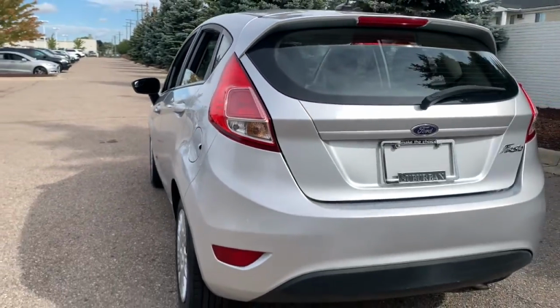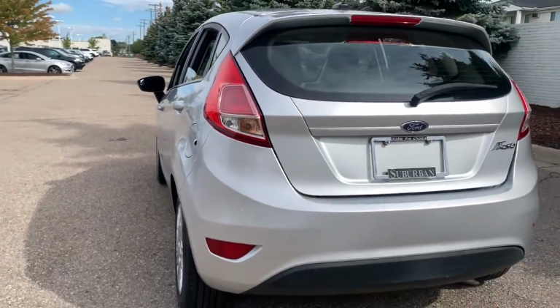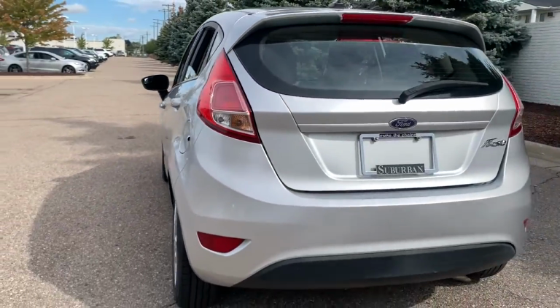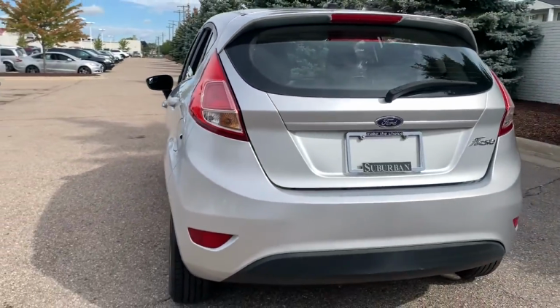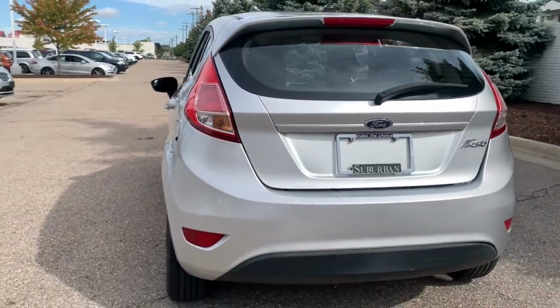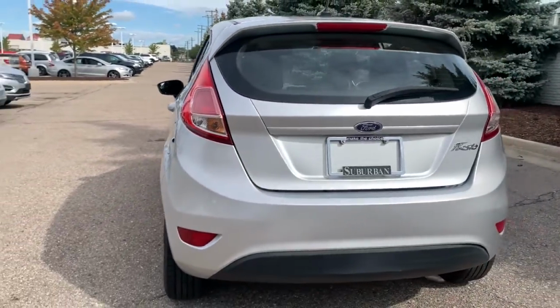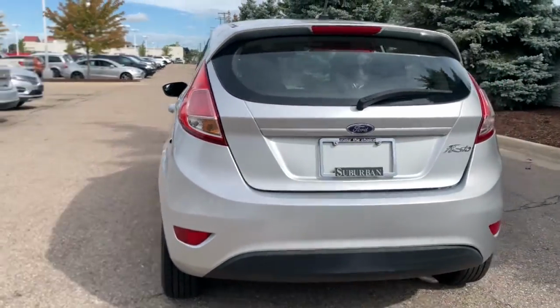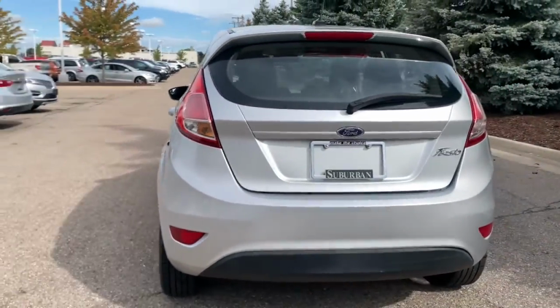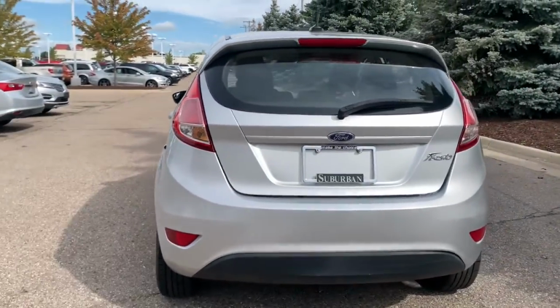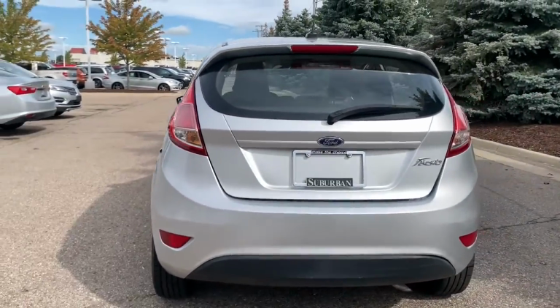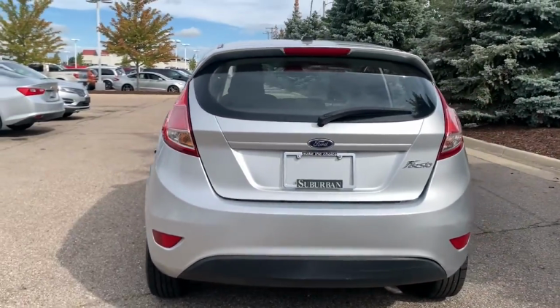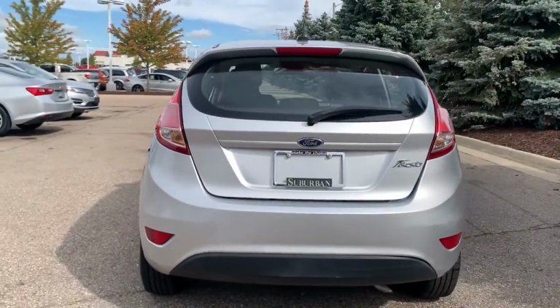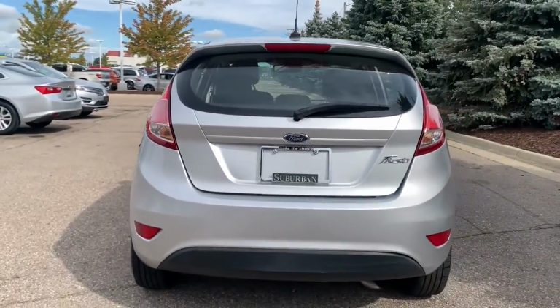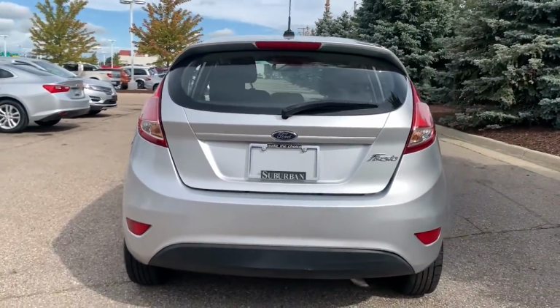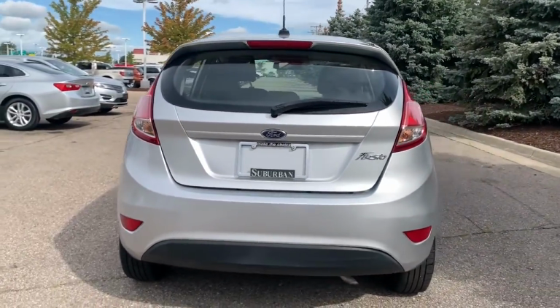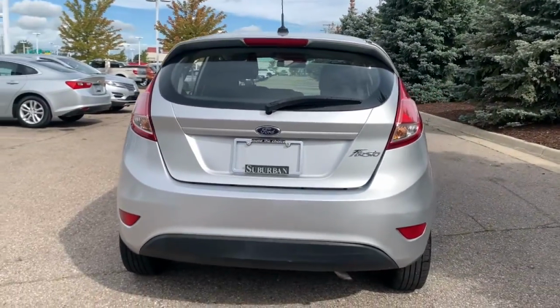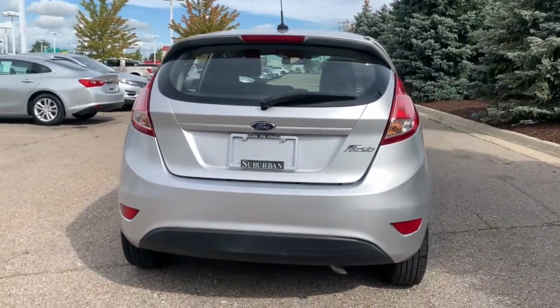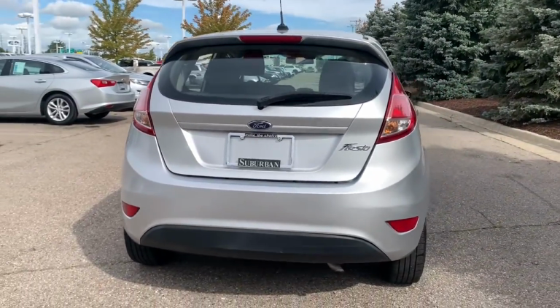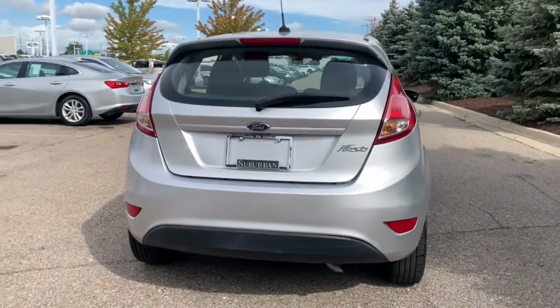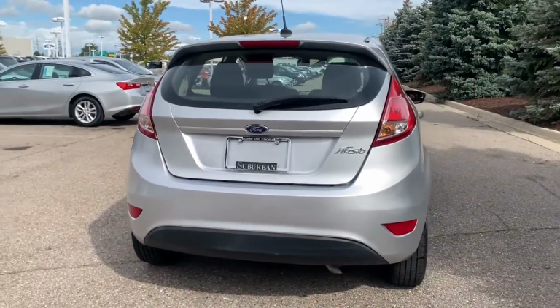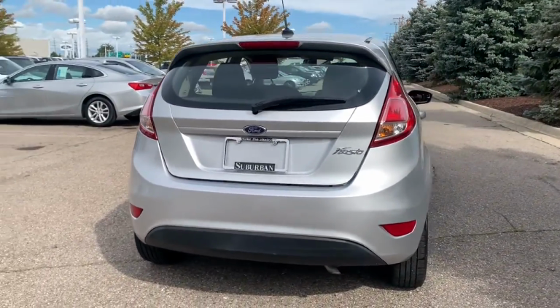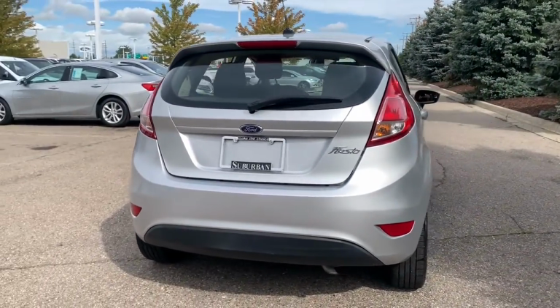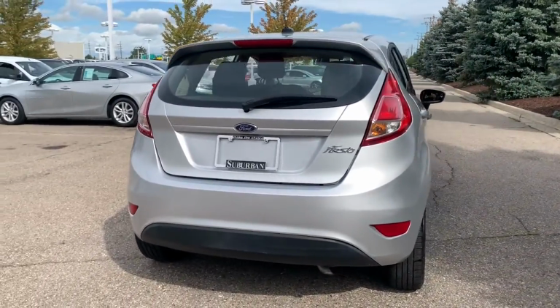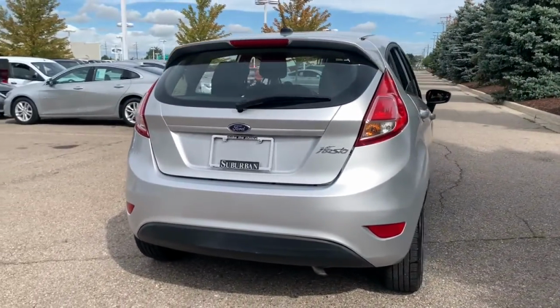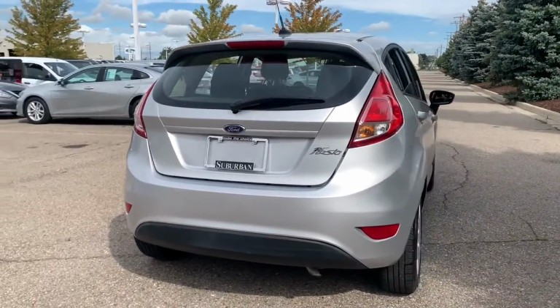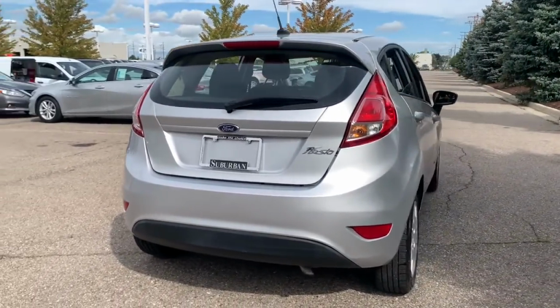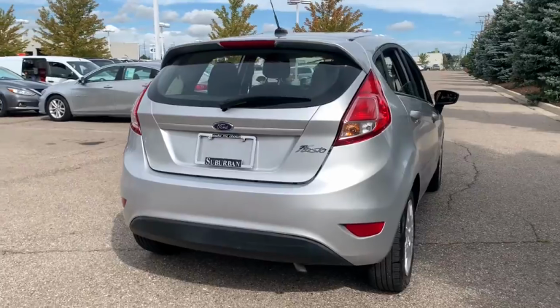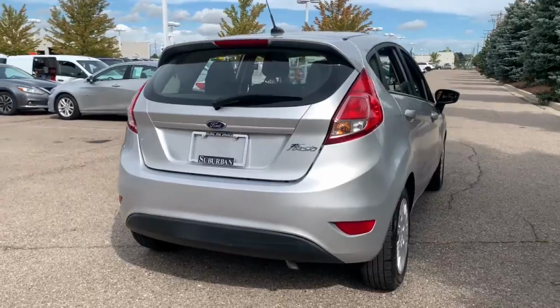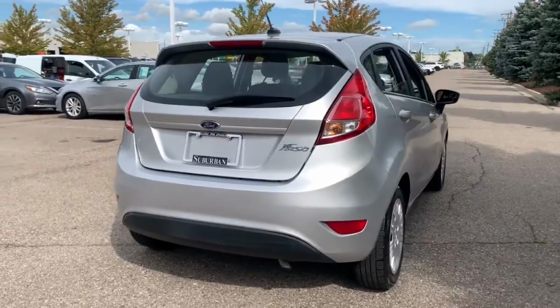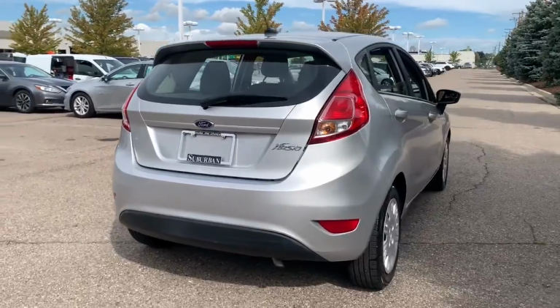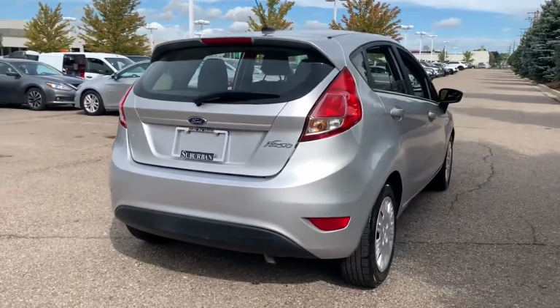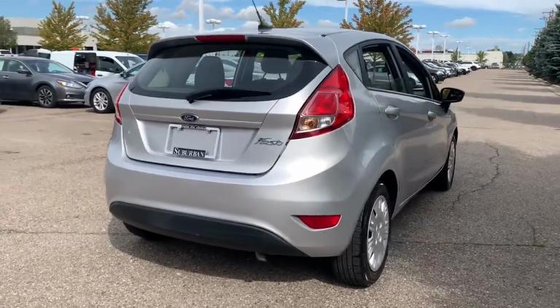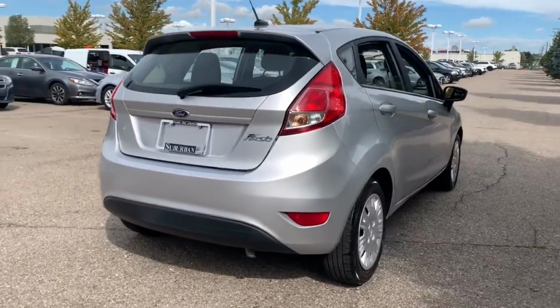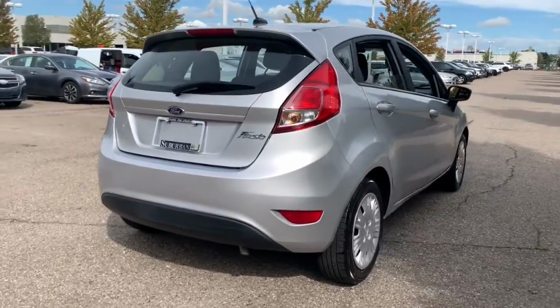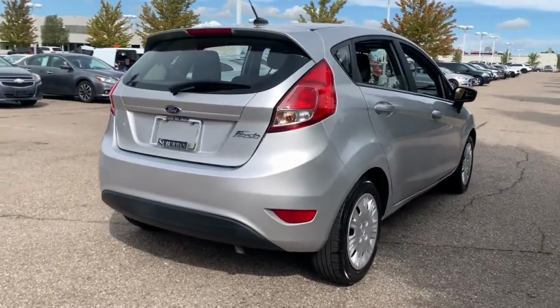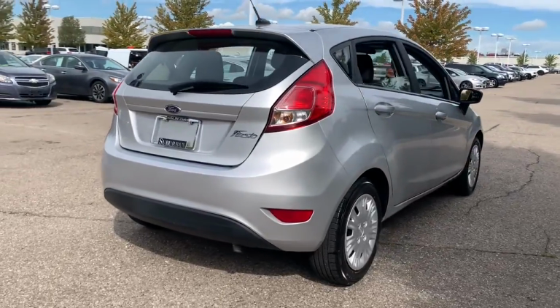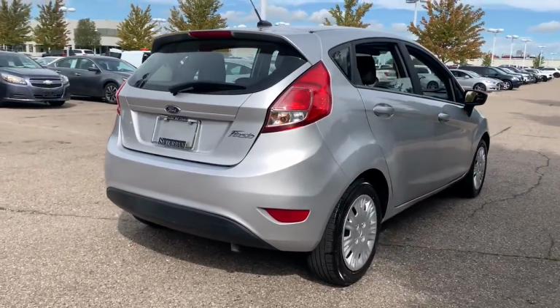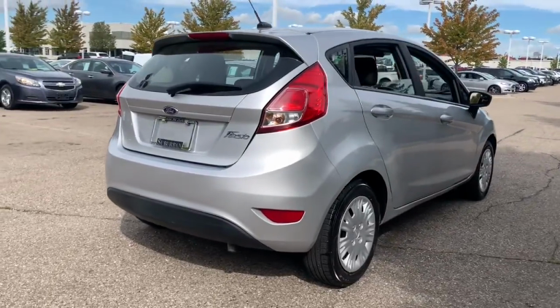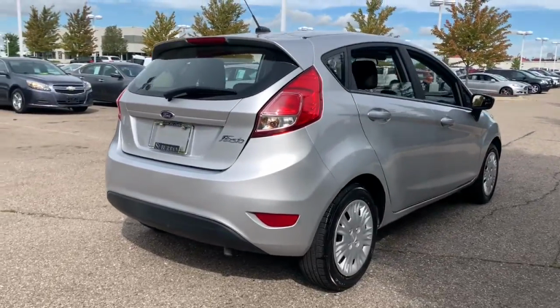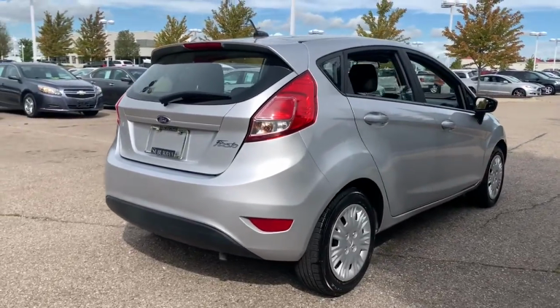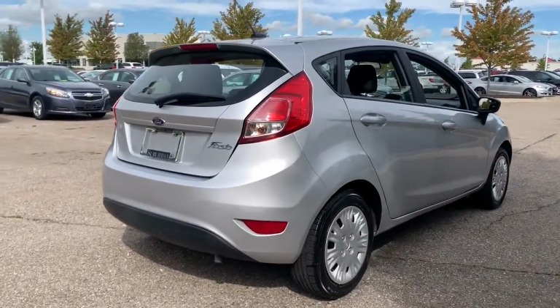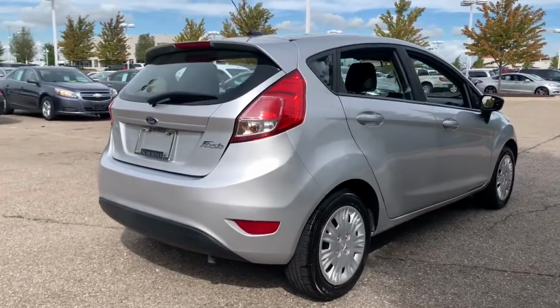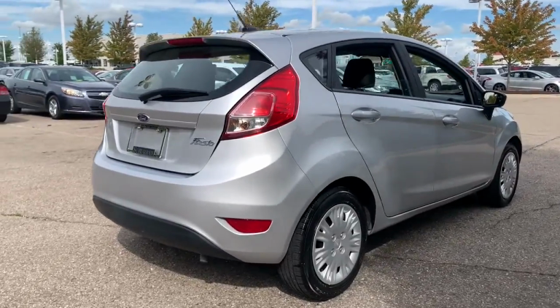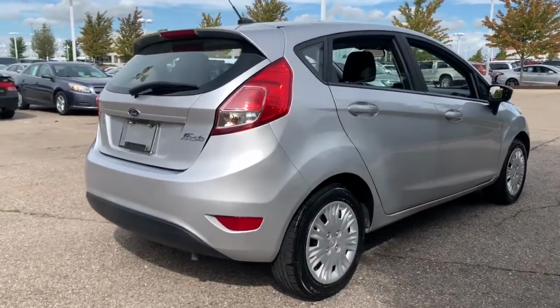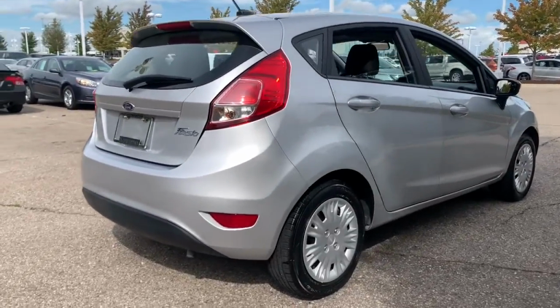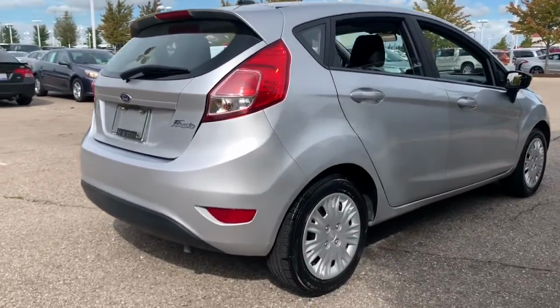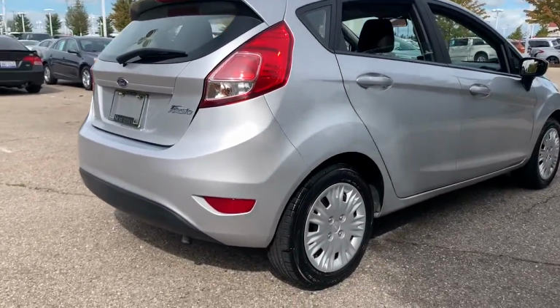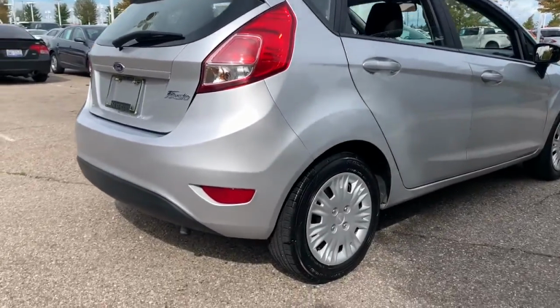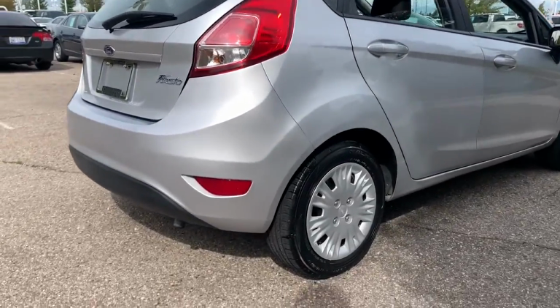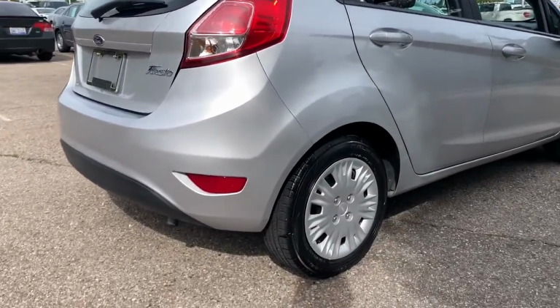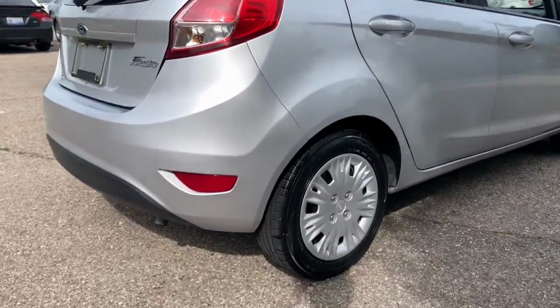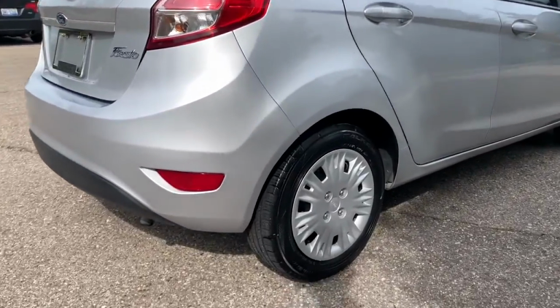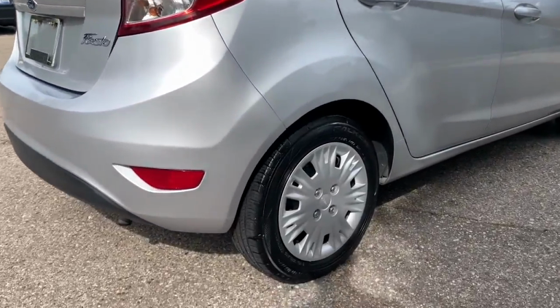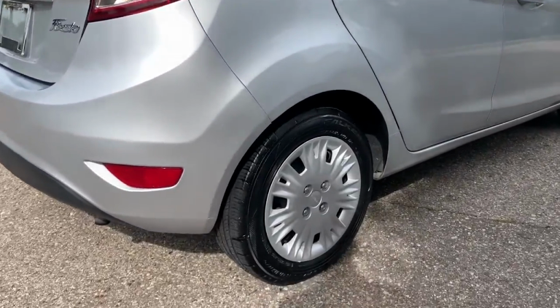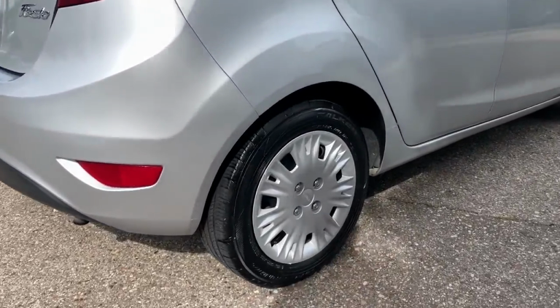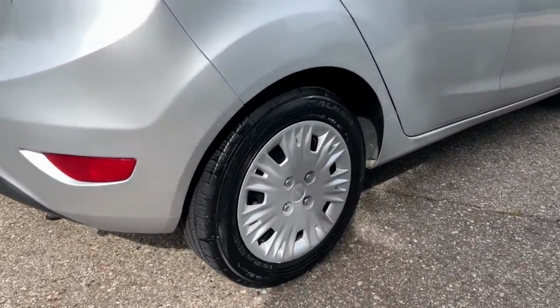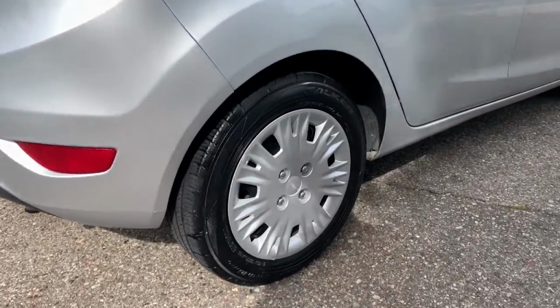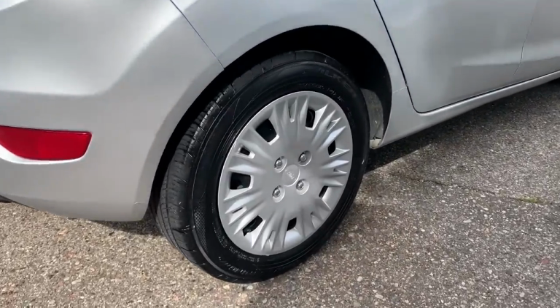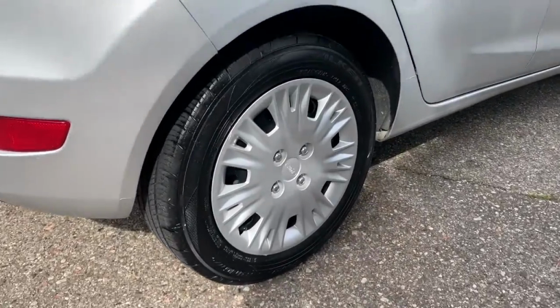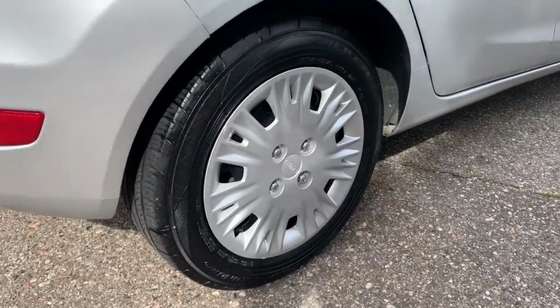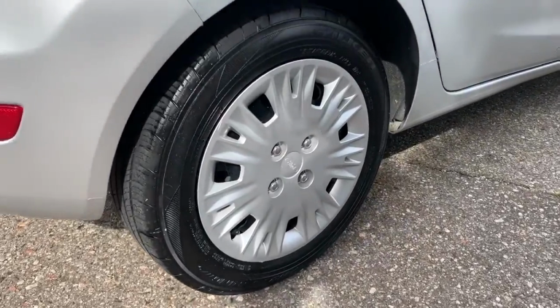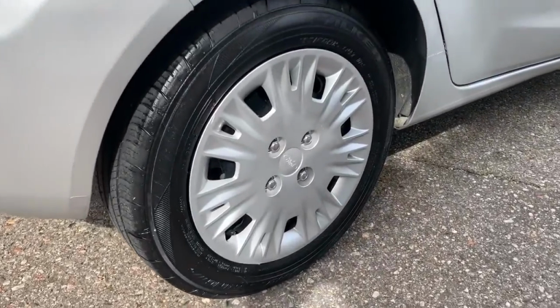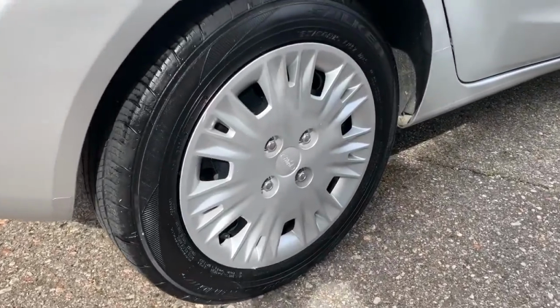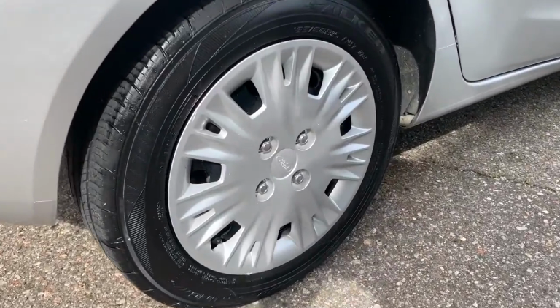Get personal about your driving. Get into the Fiesta and express your unique sense of style. We'll make your test drive the best part of your day.